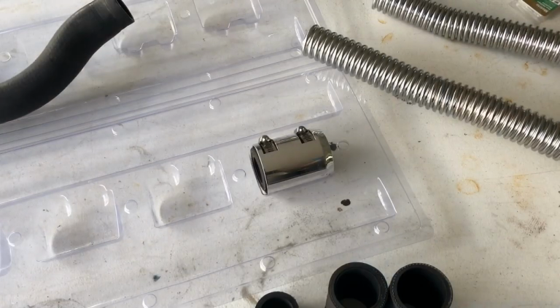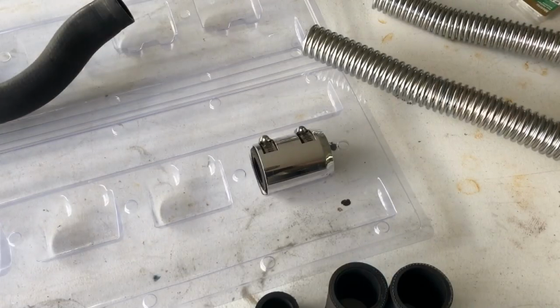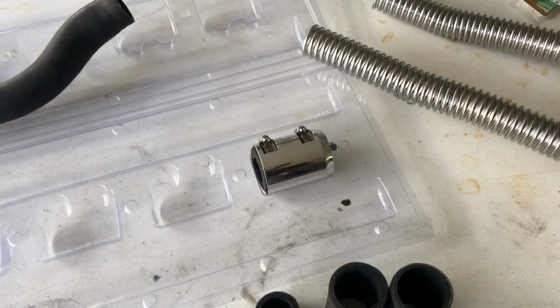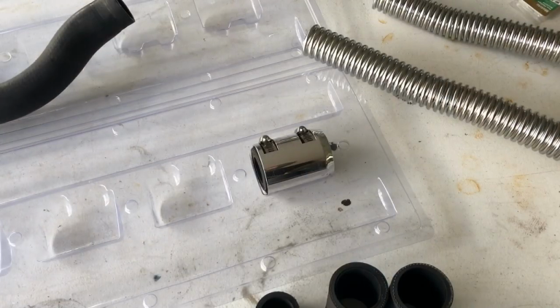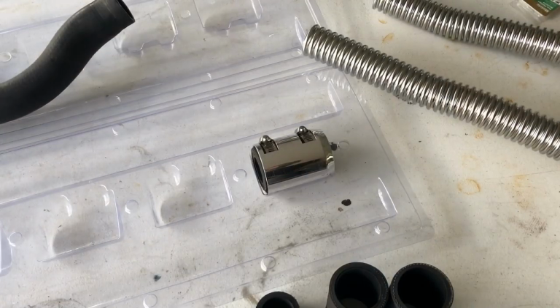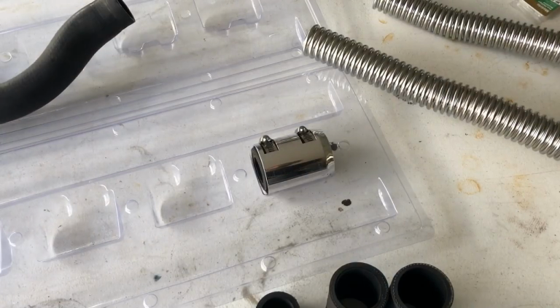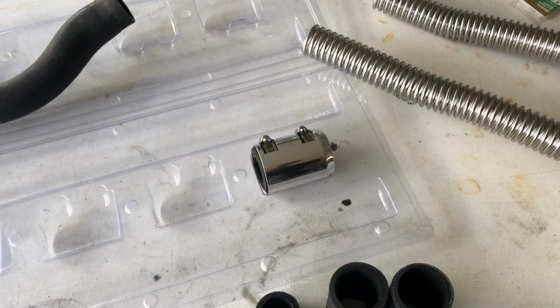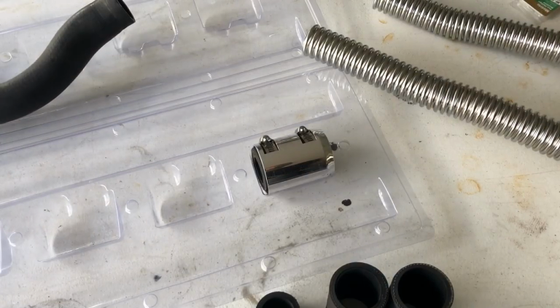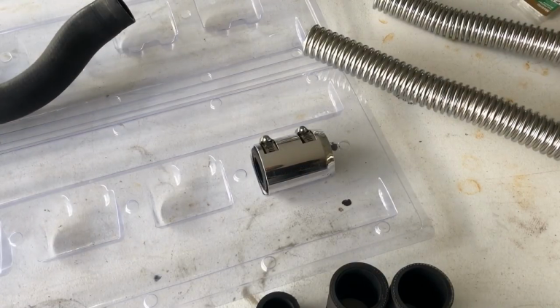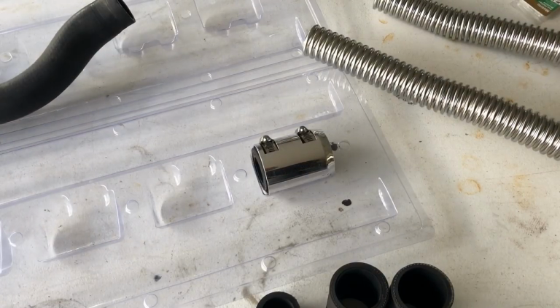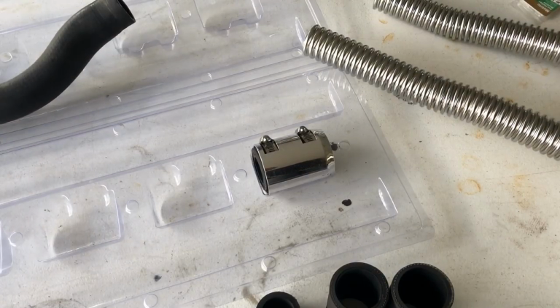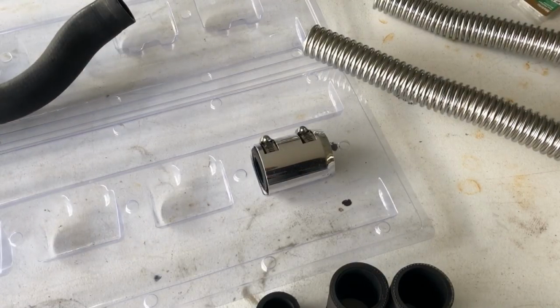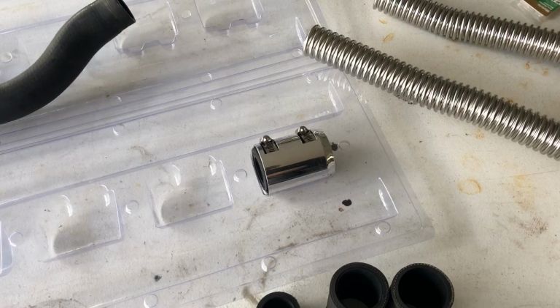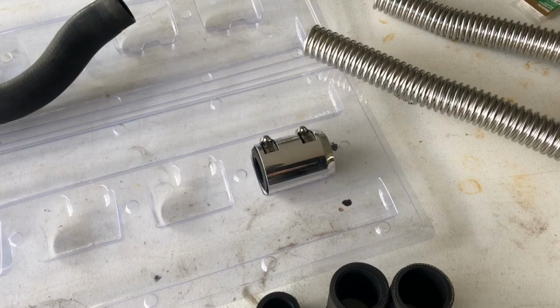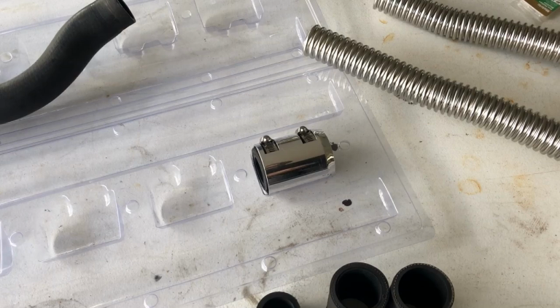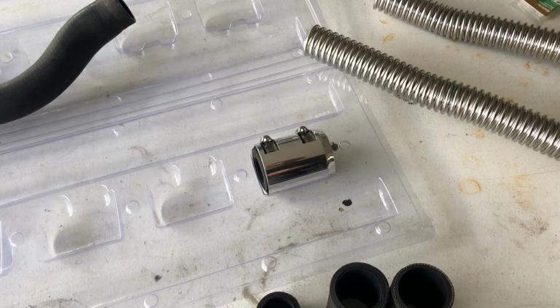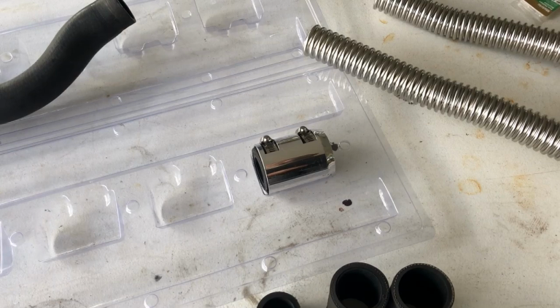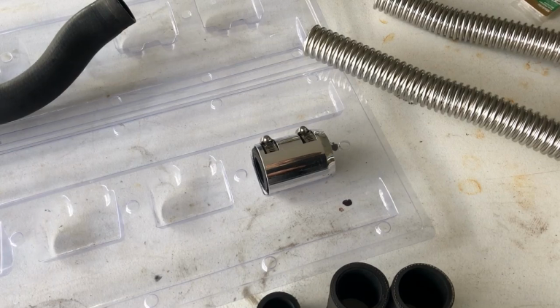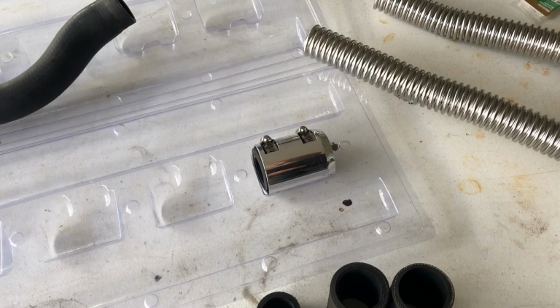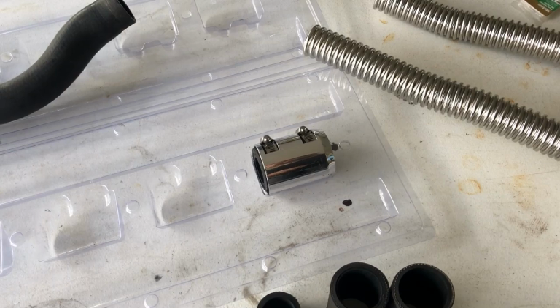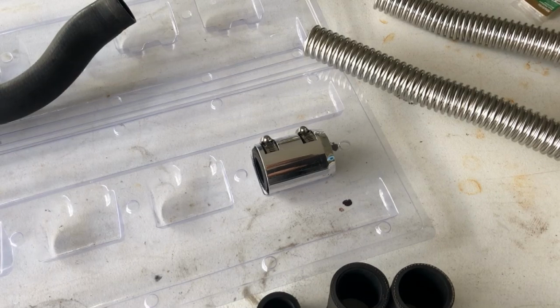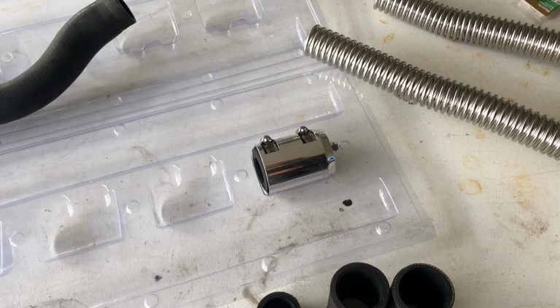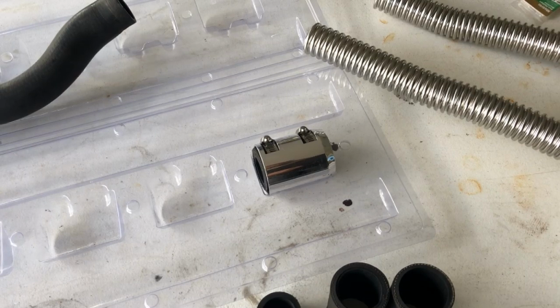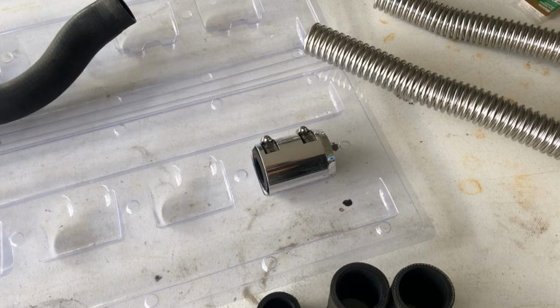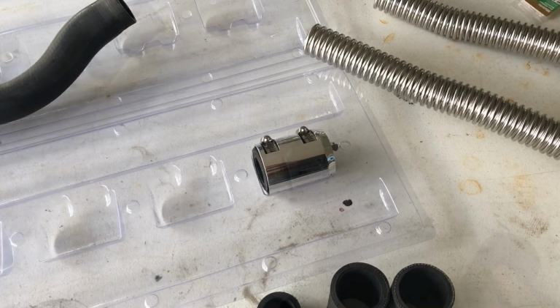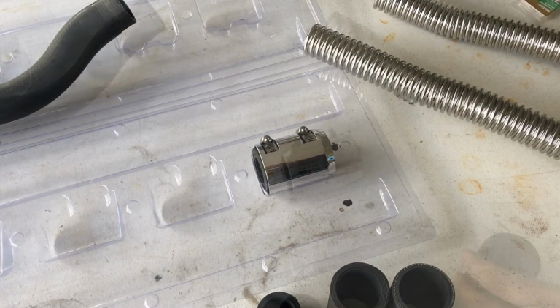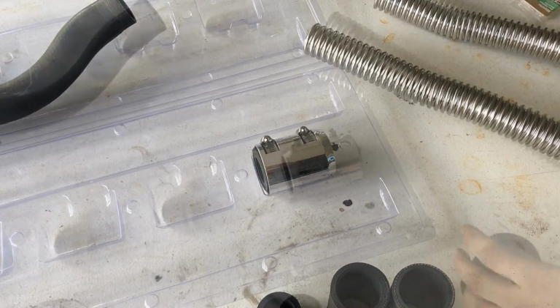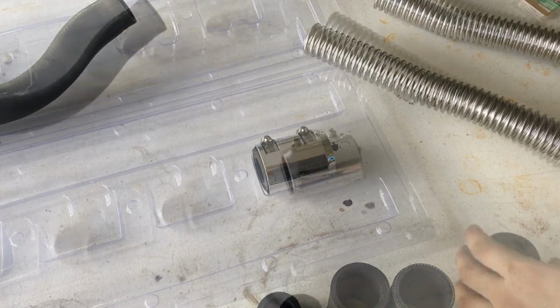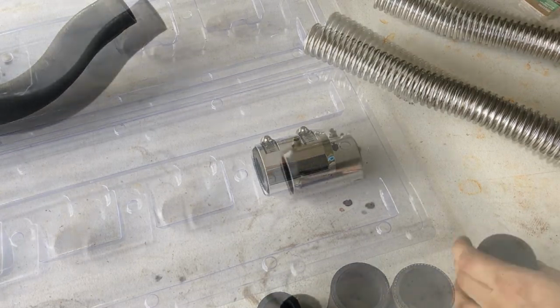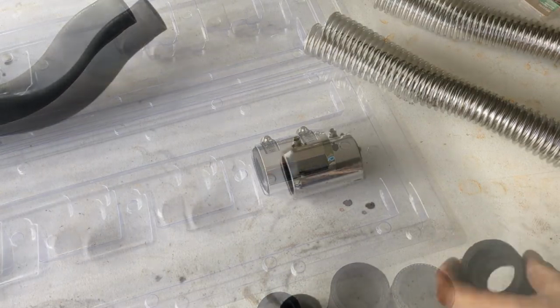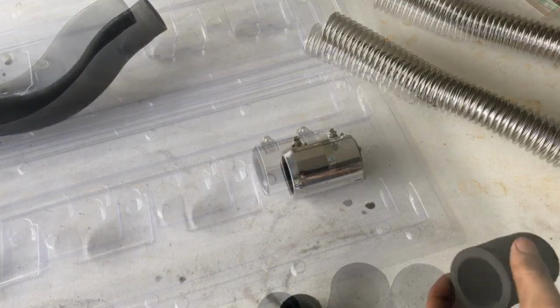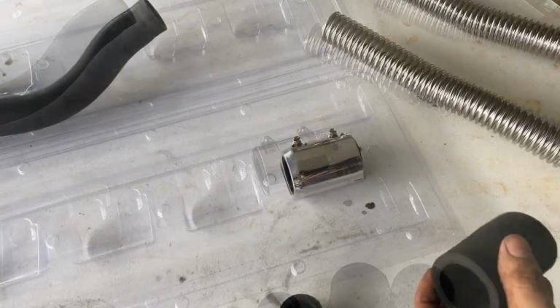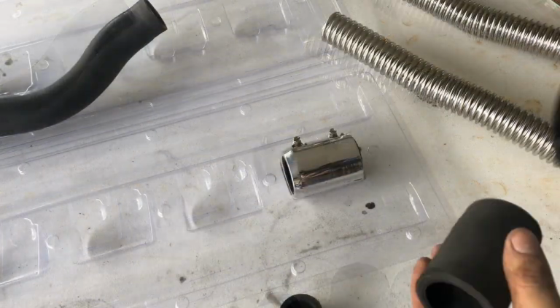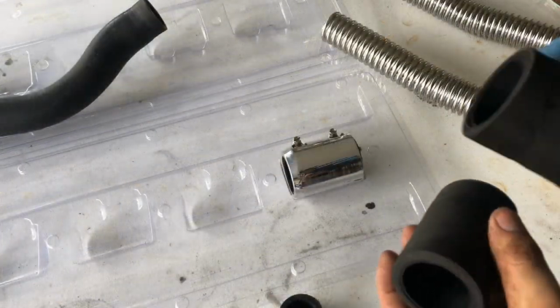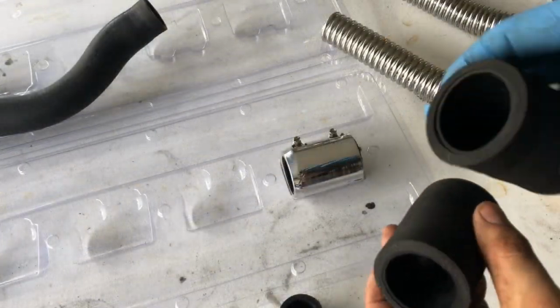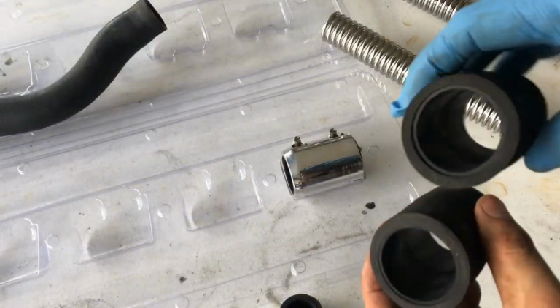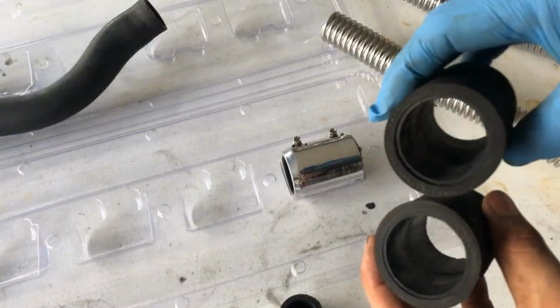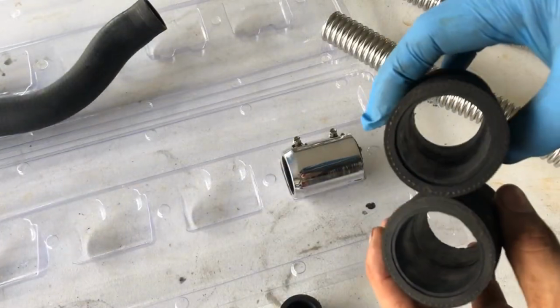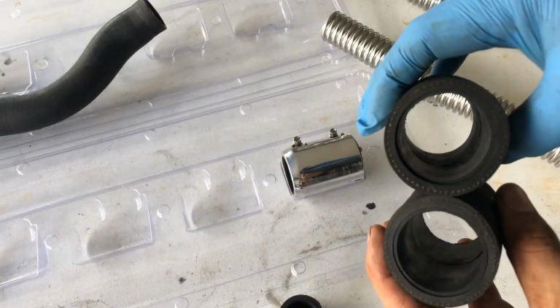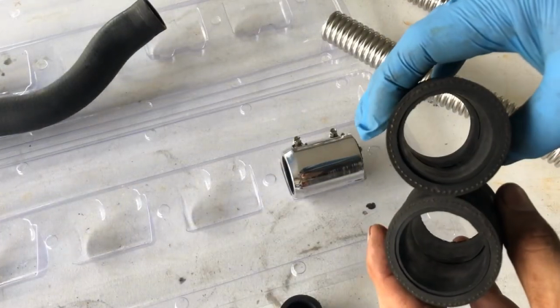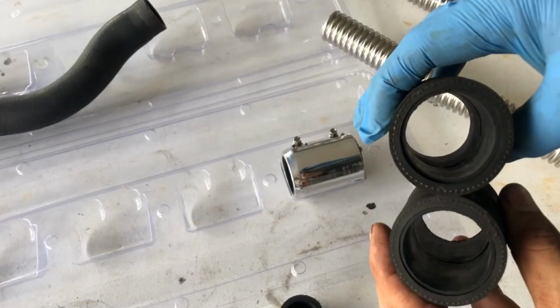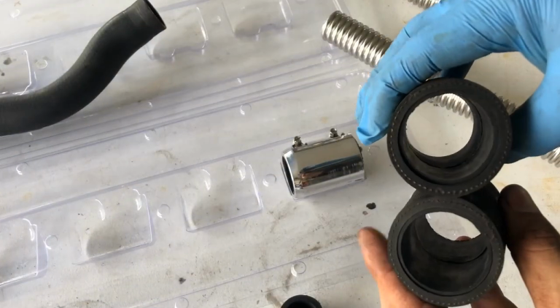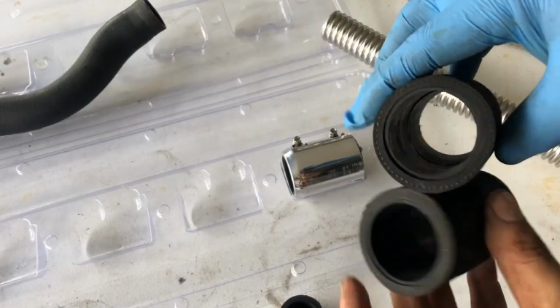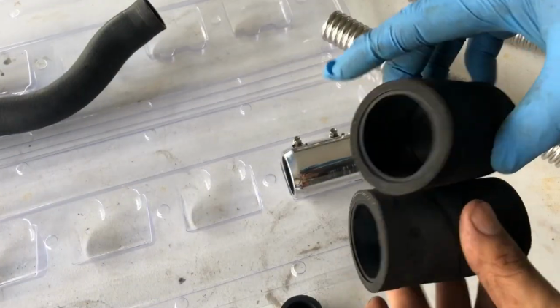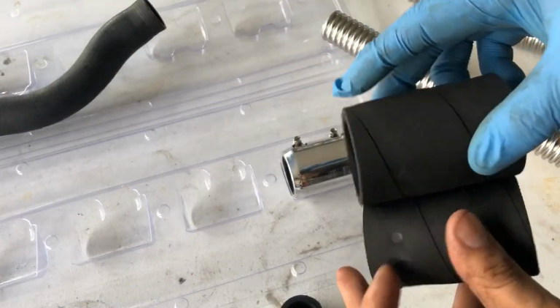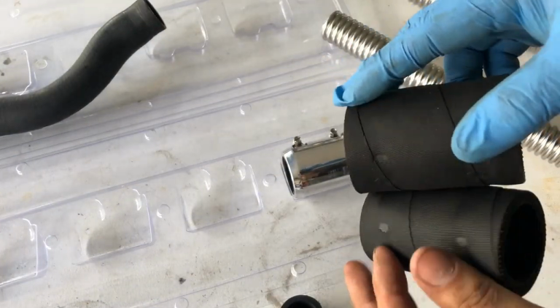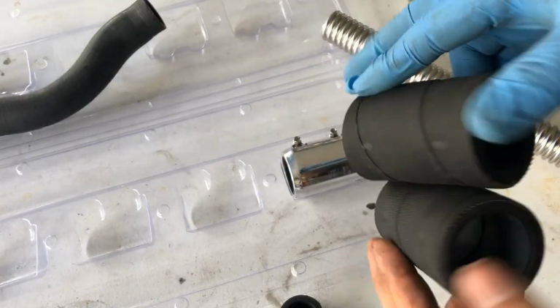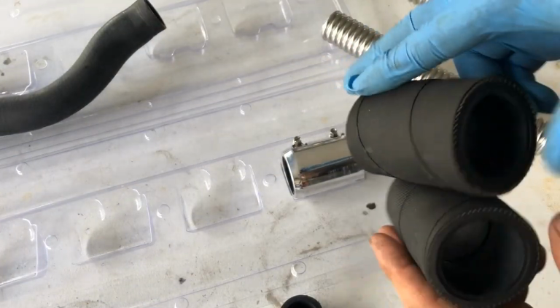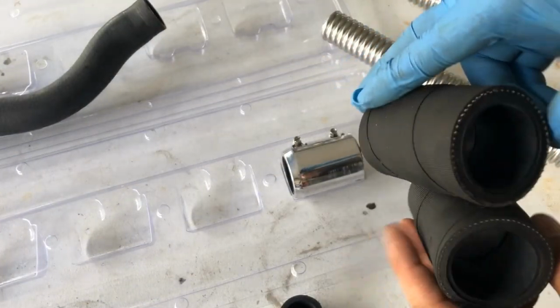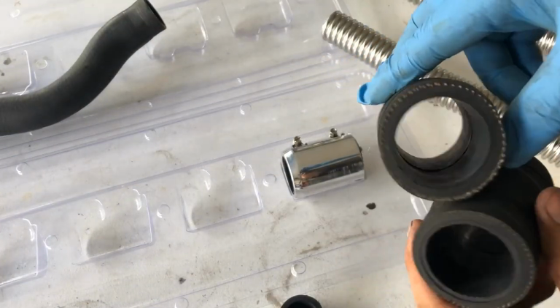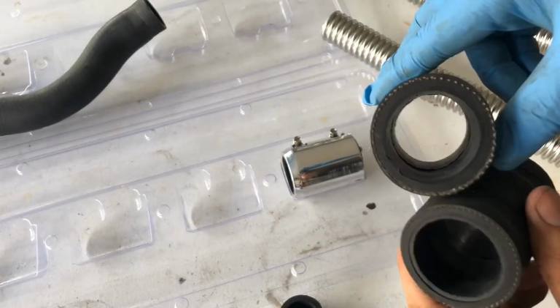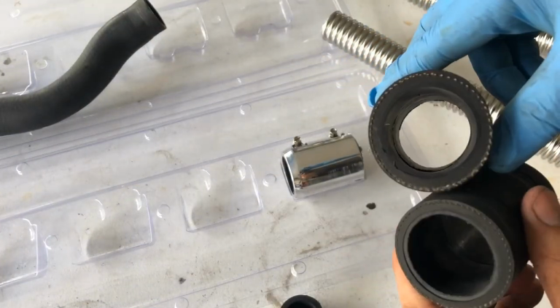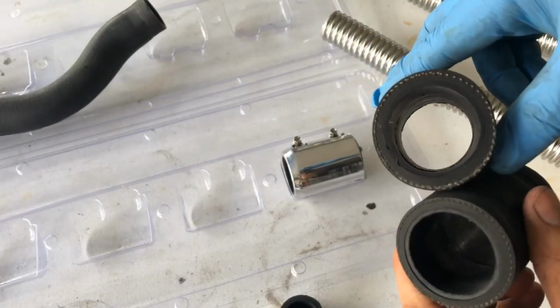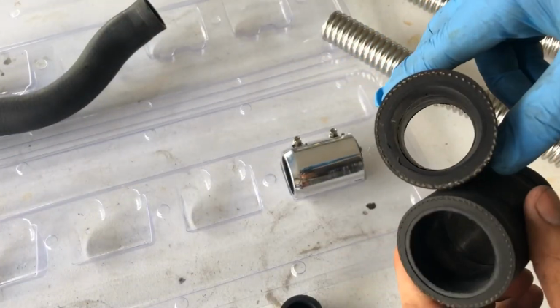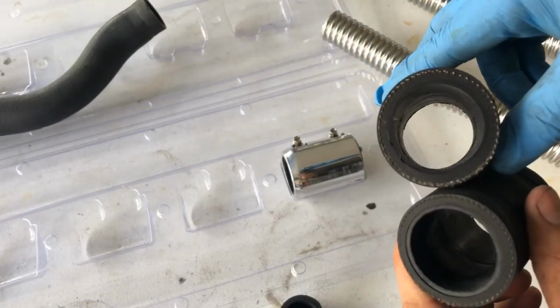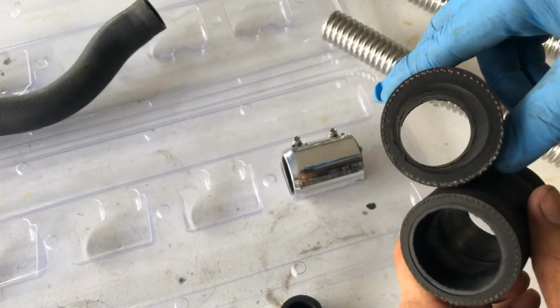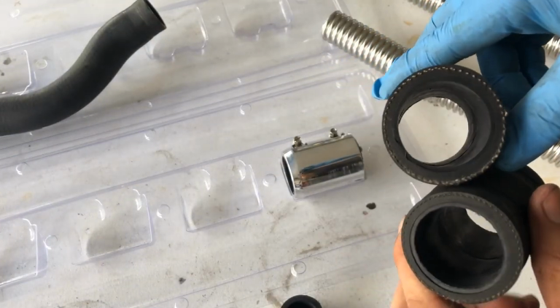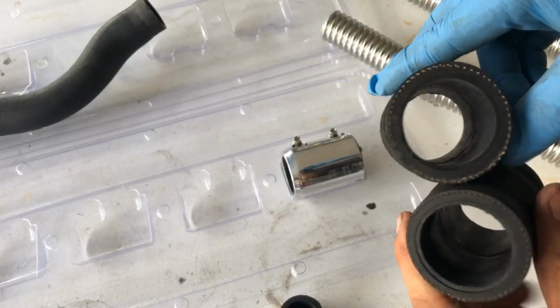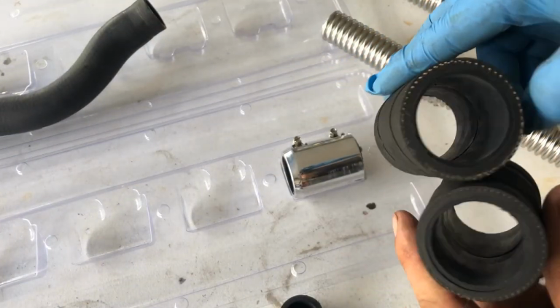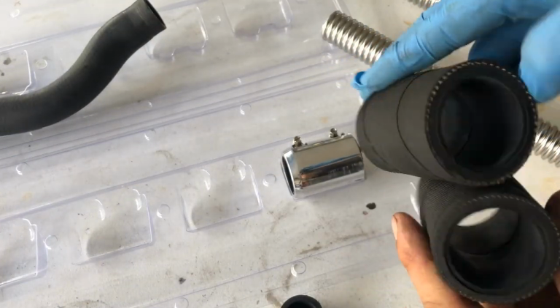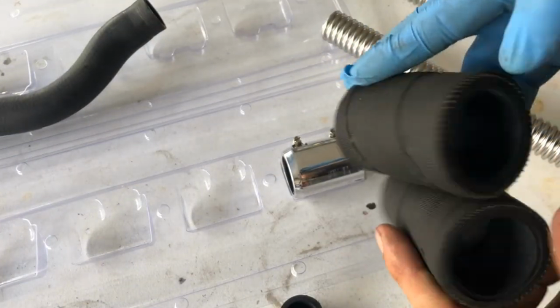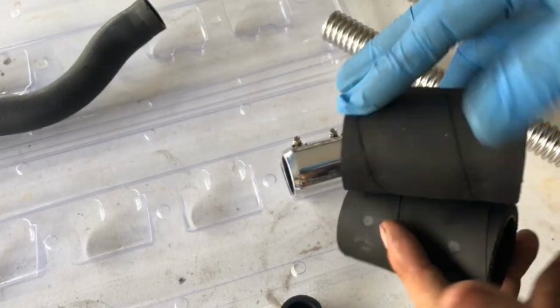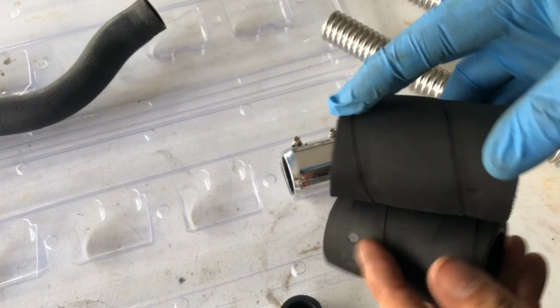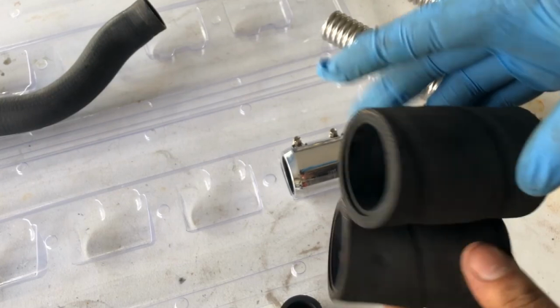I found the right piece and now it's time to make it happen. Both are loaded with the thin wall hoses on each side.